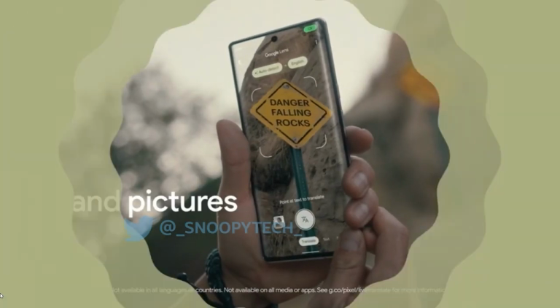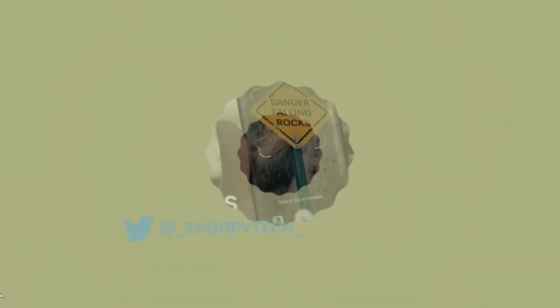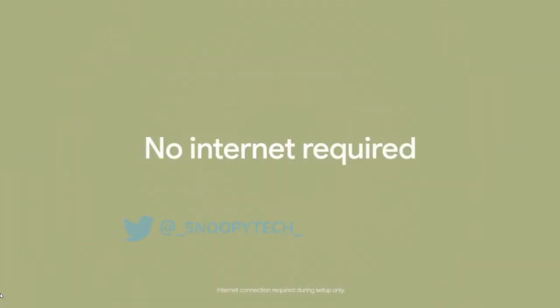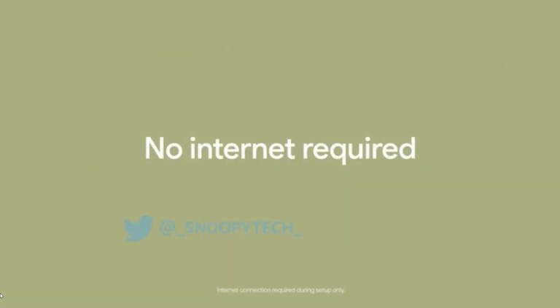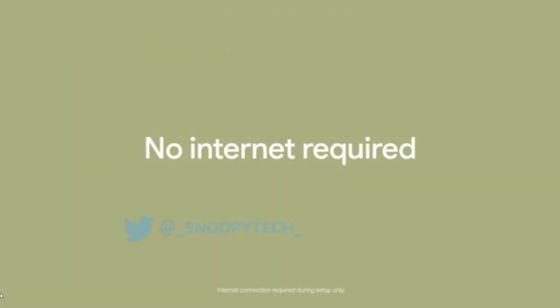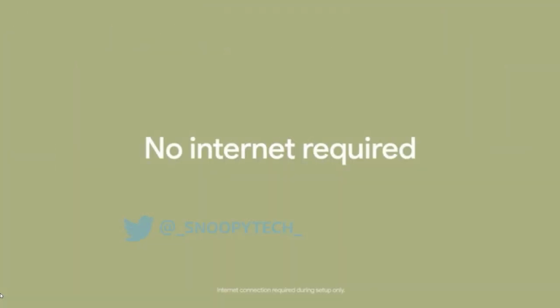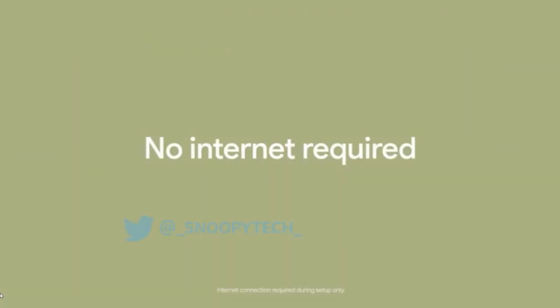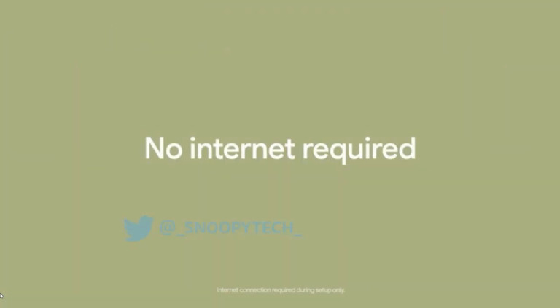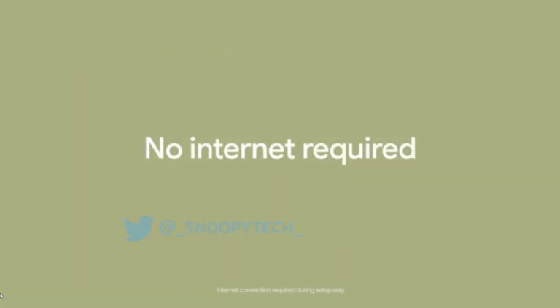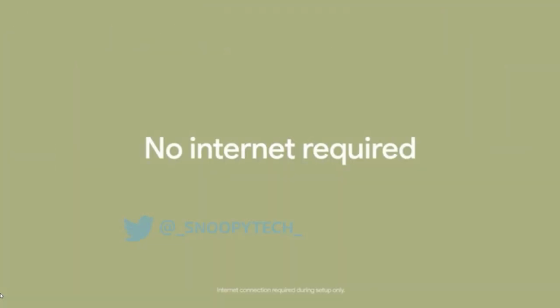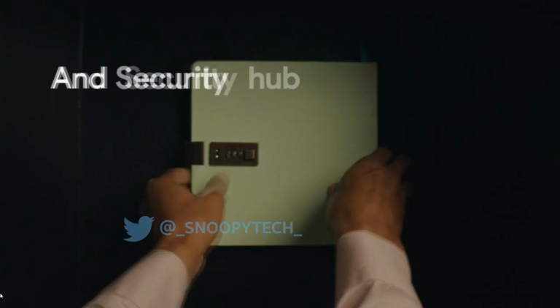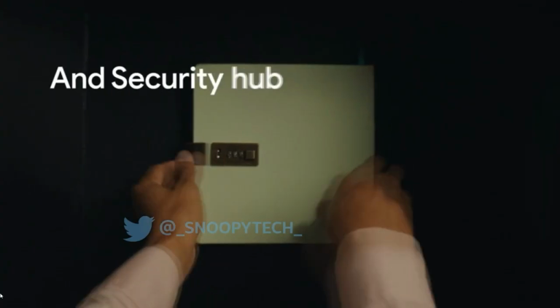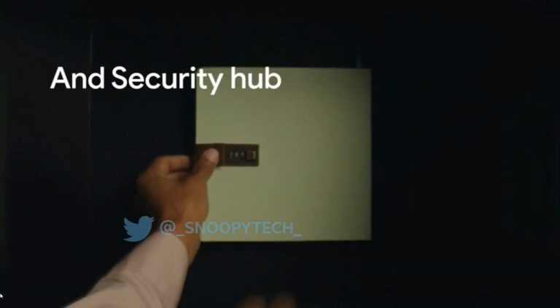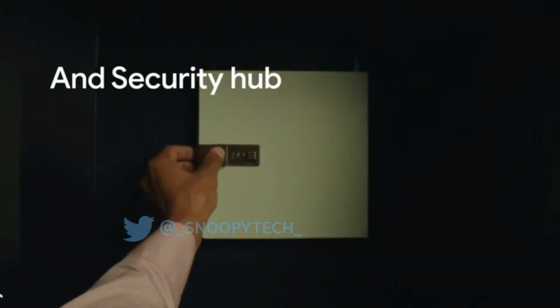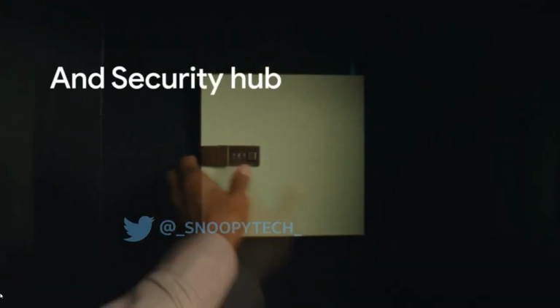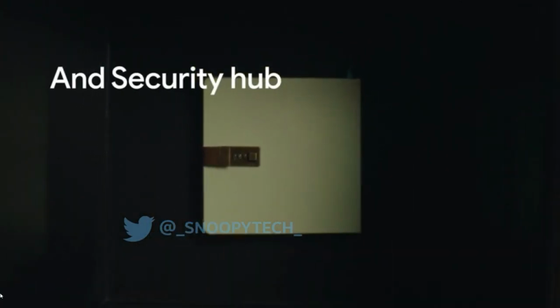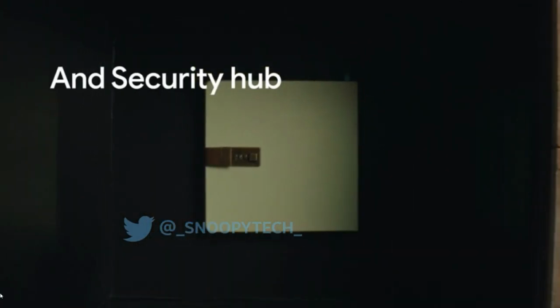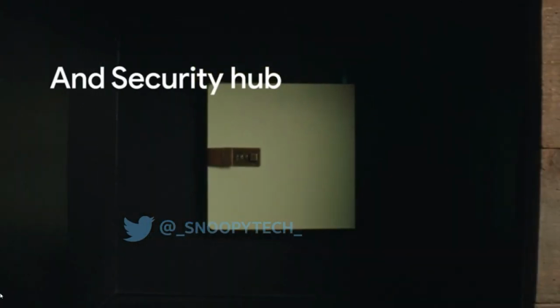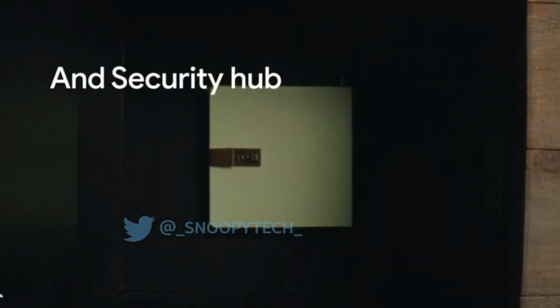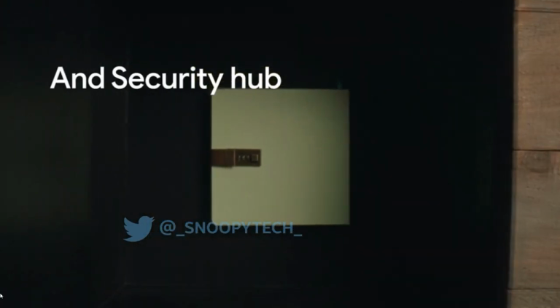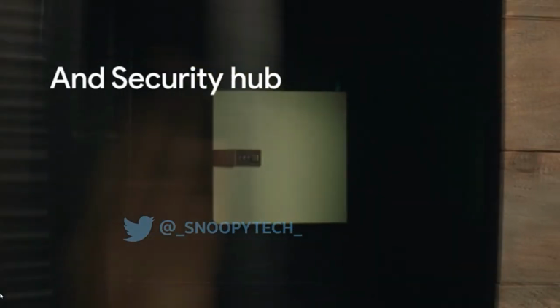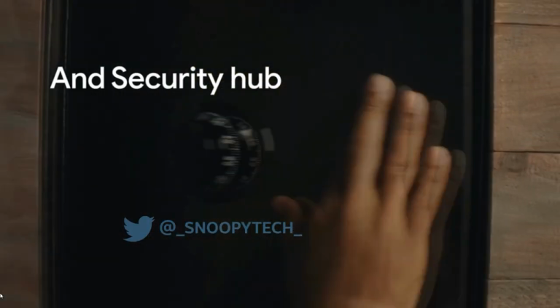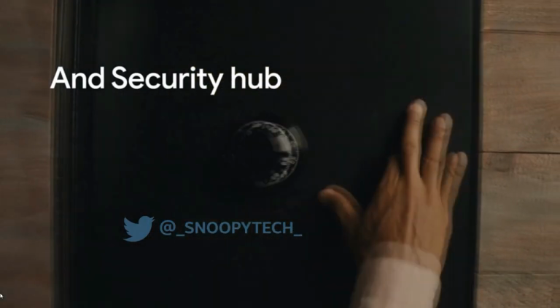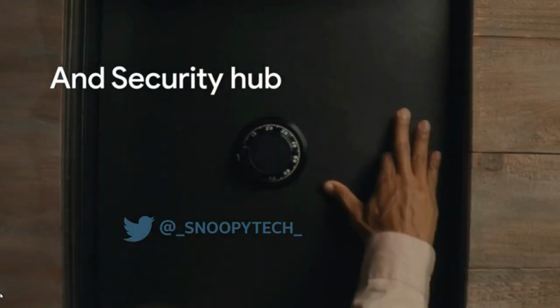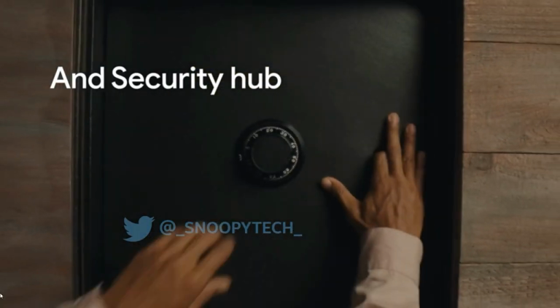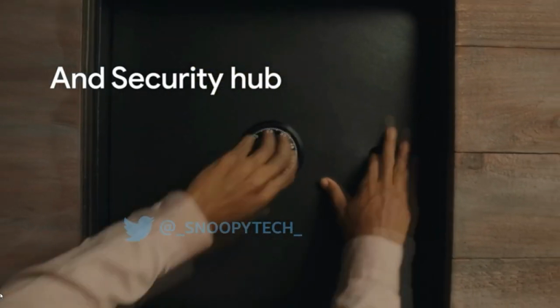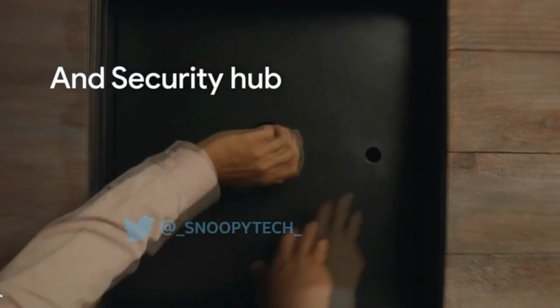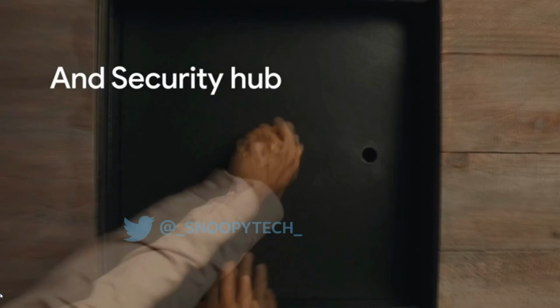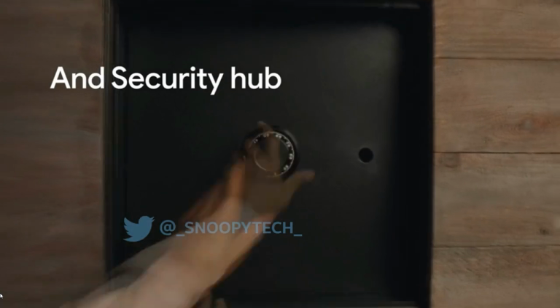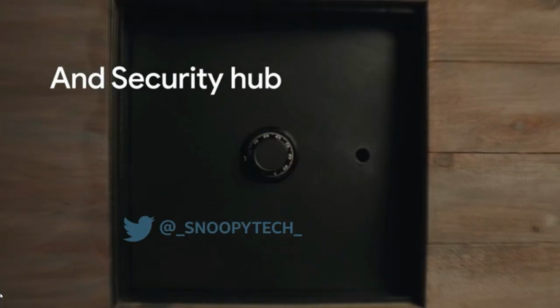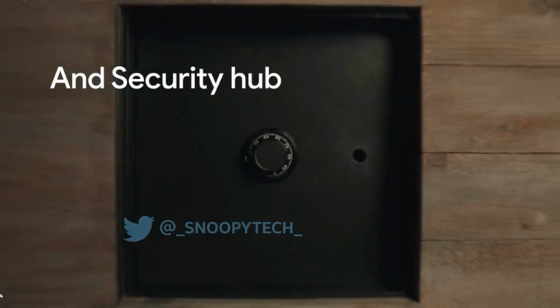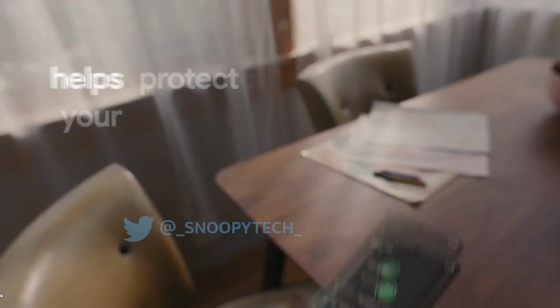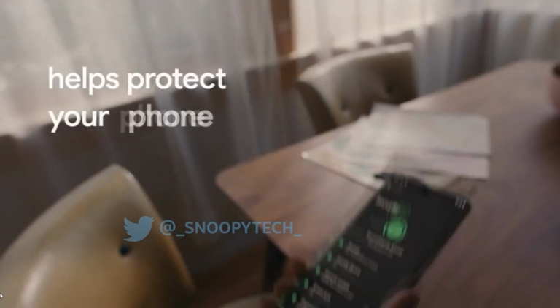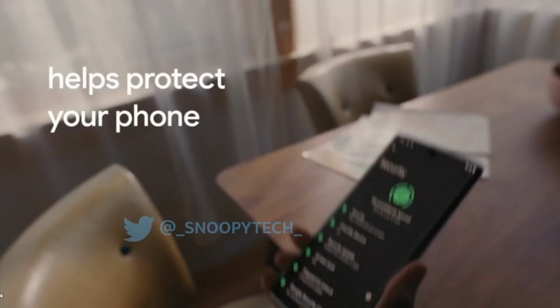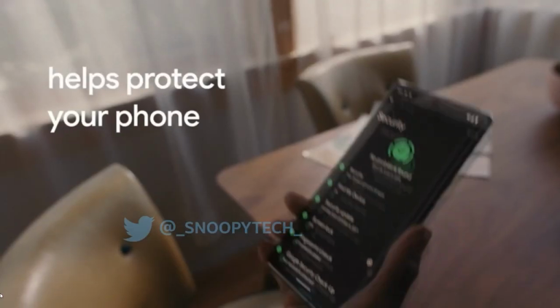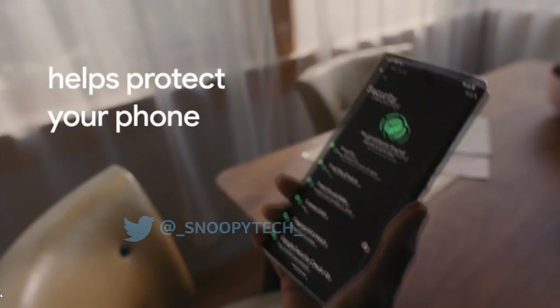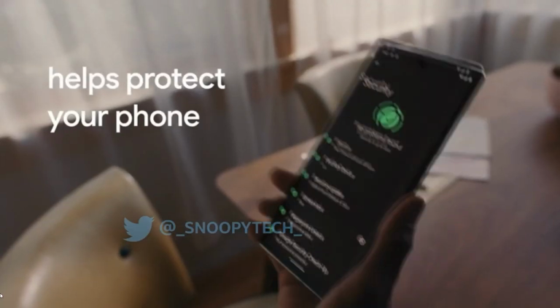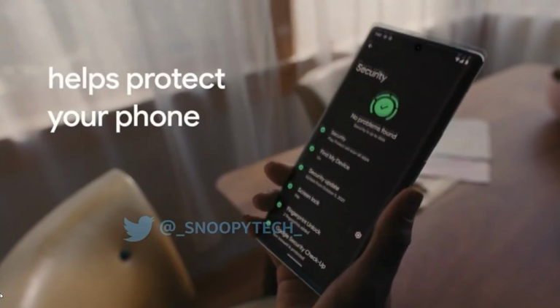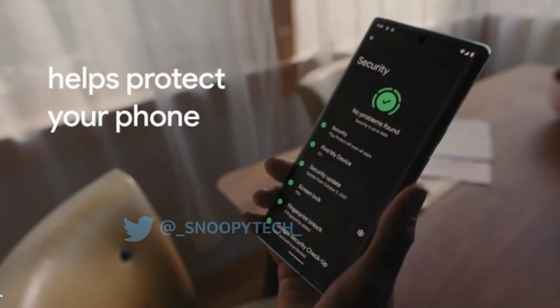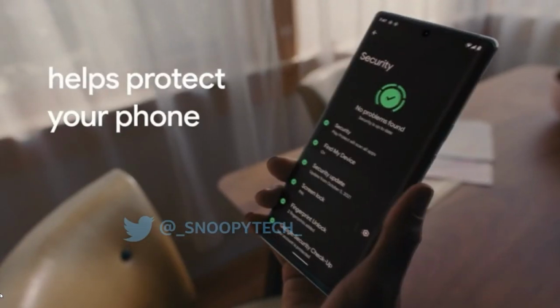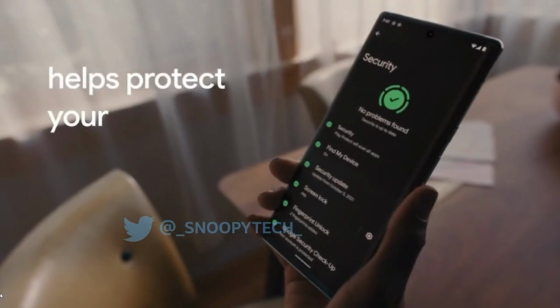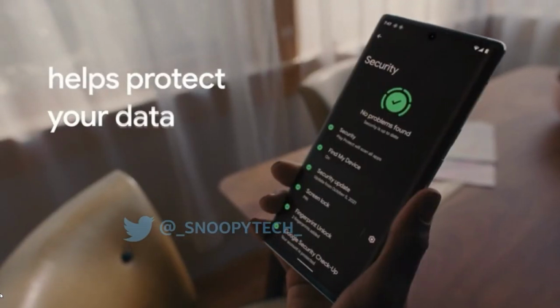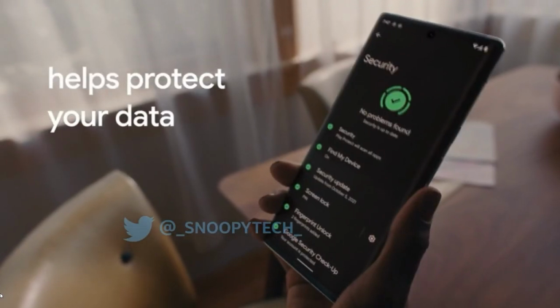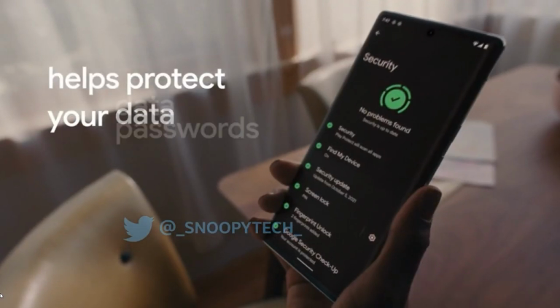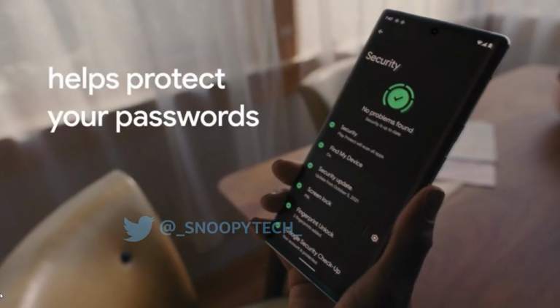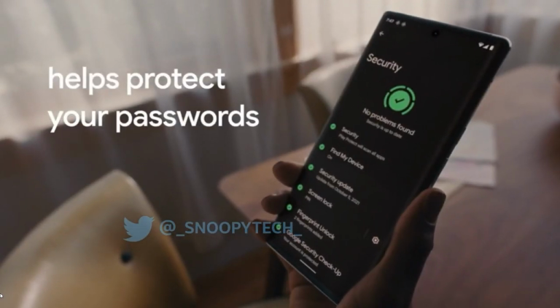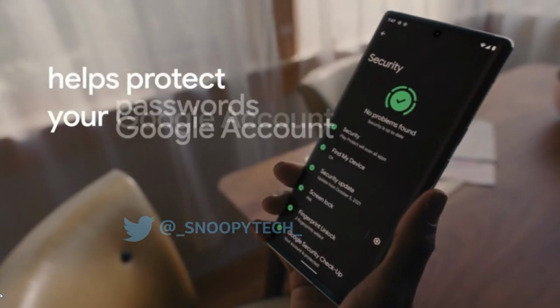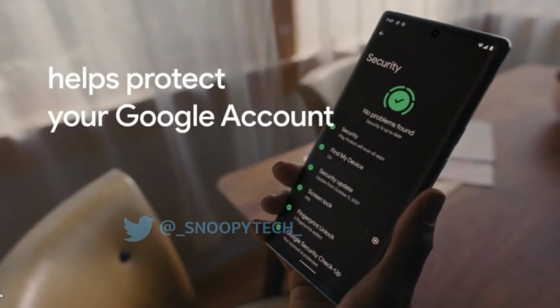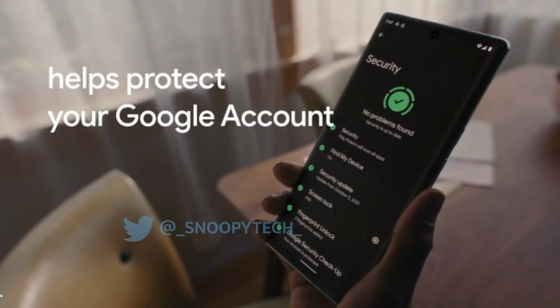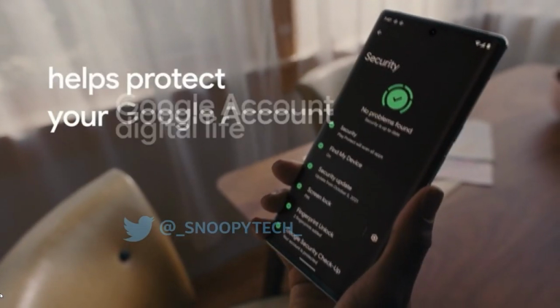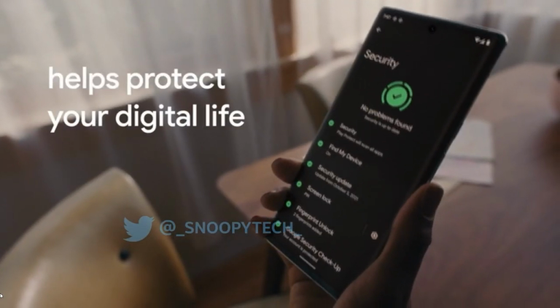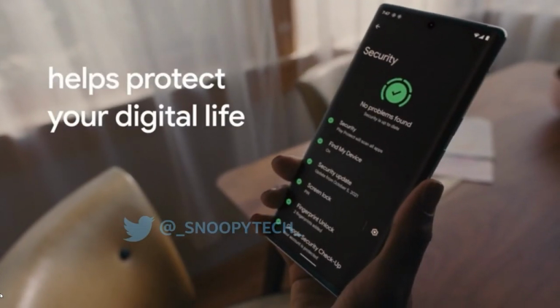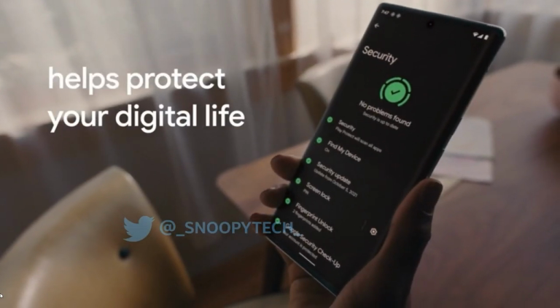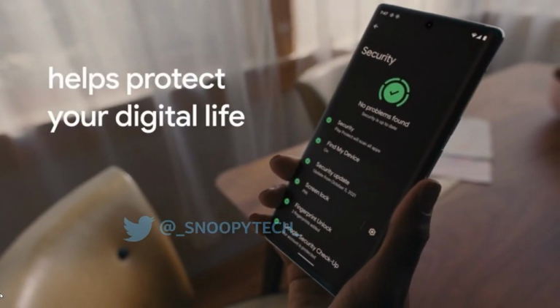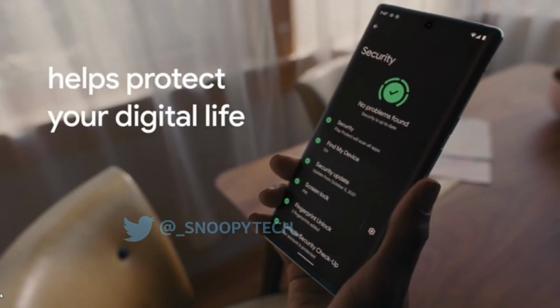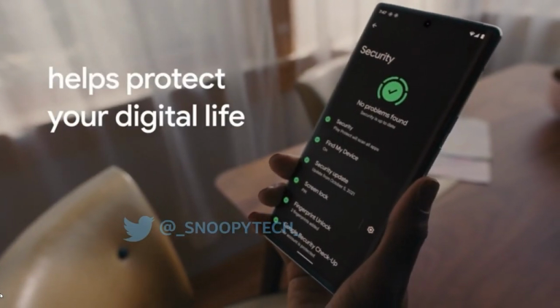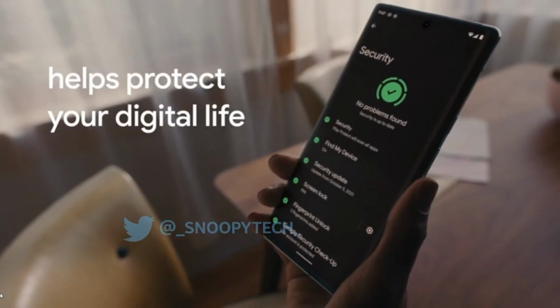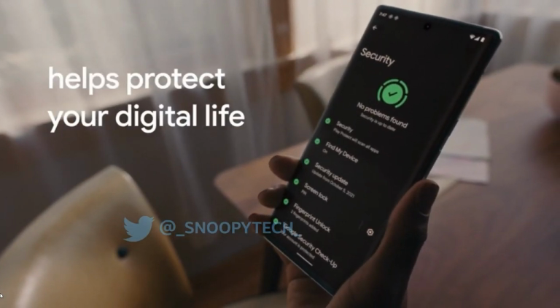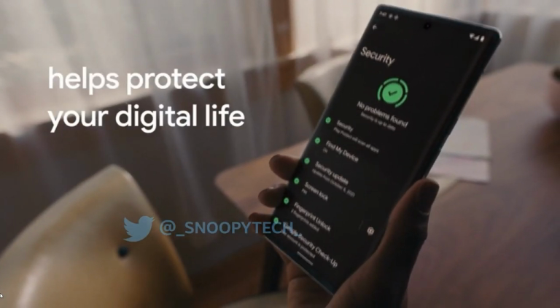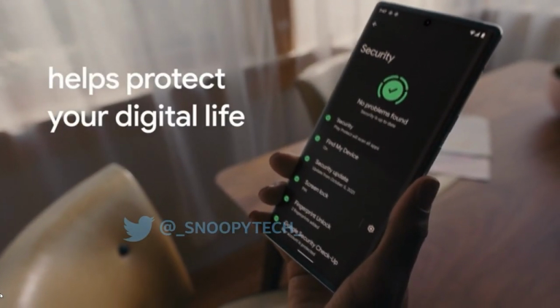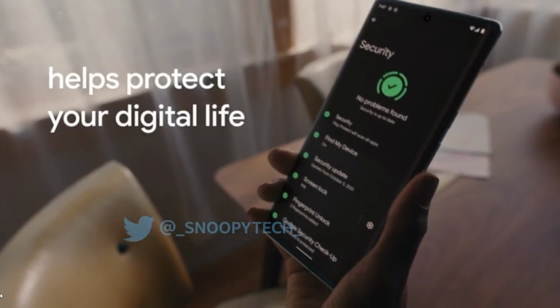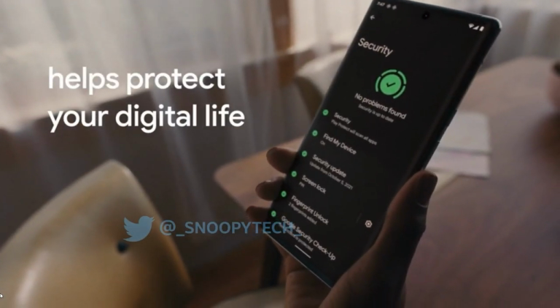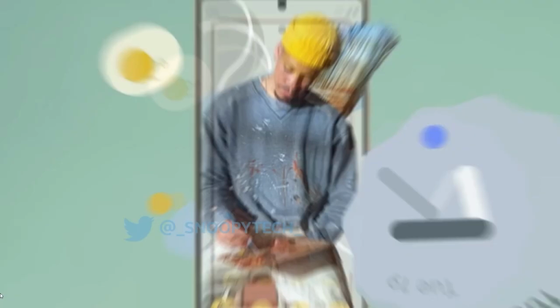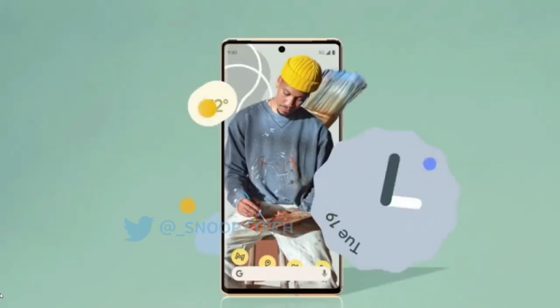This all means that there's not much left for Google to reveal. We will of course bring you all the announcements and details as they are made official.